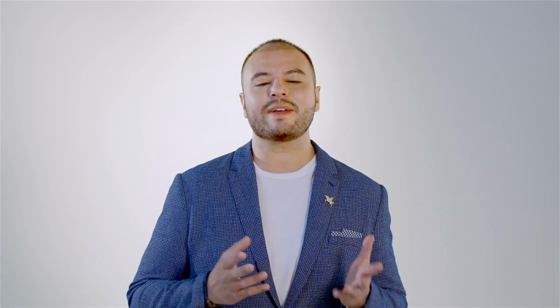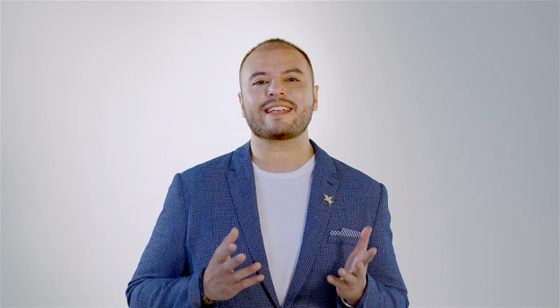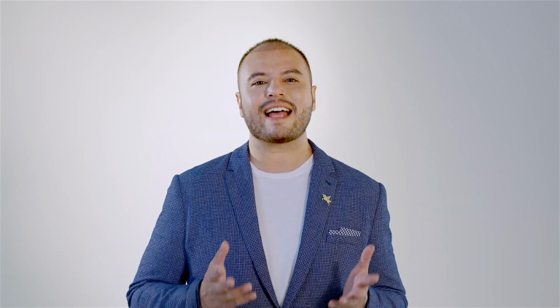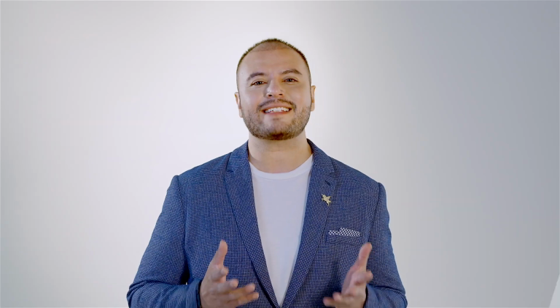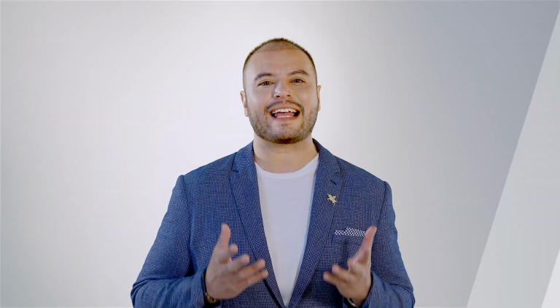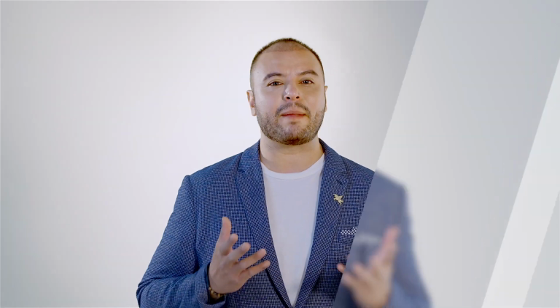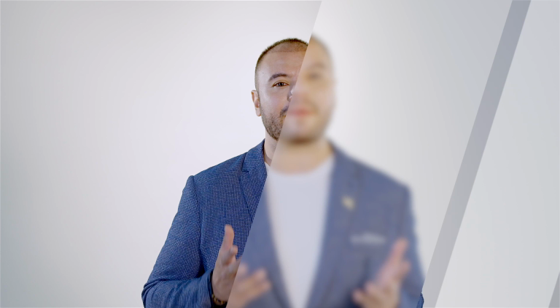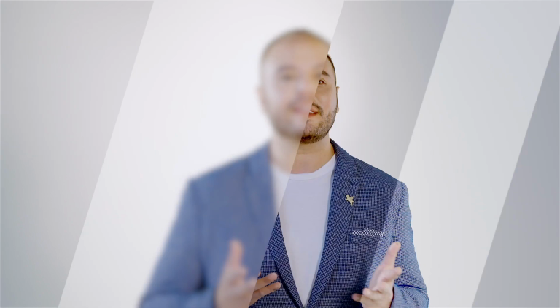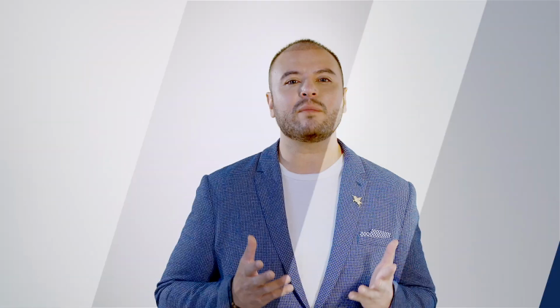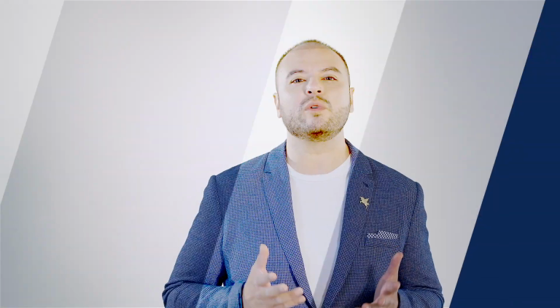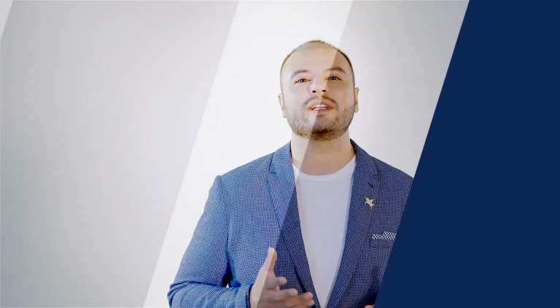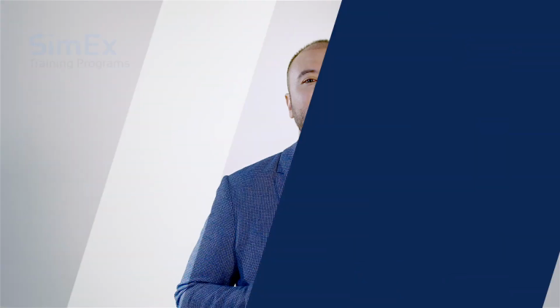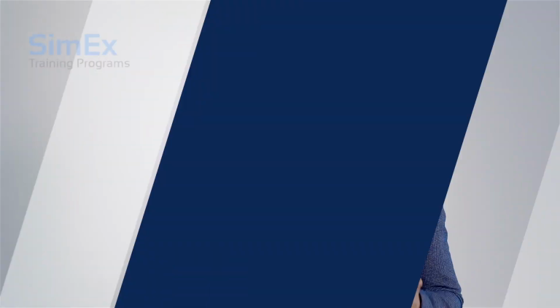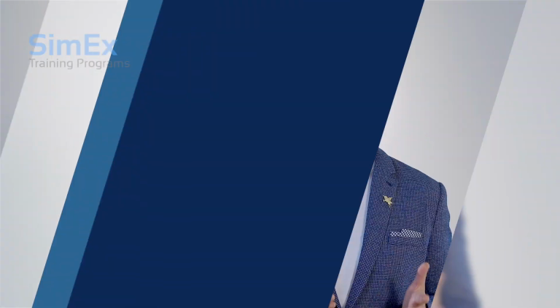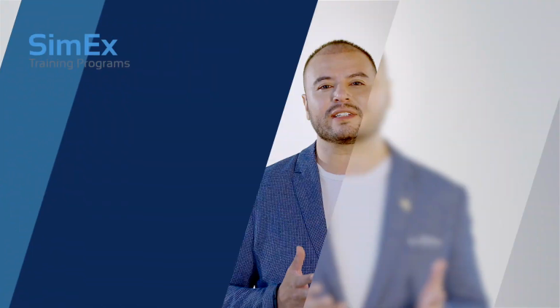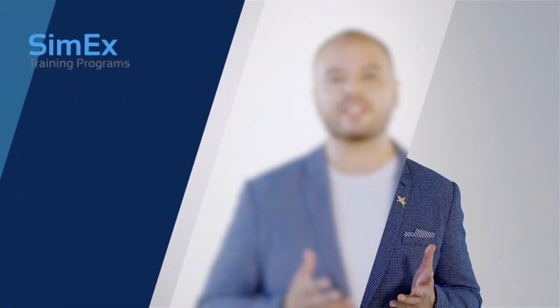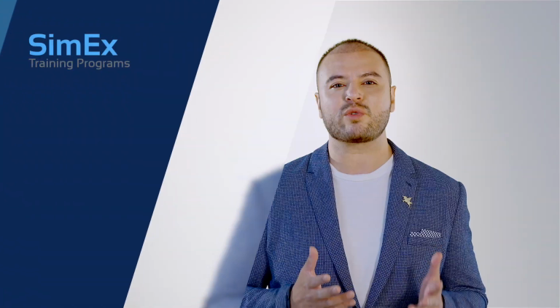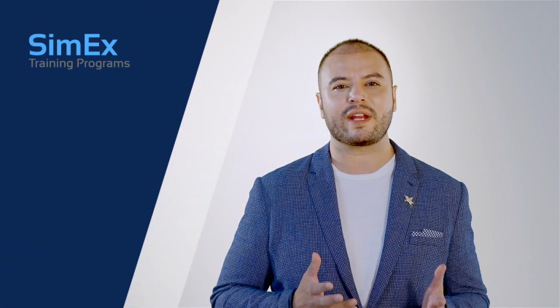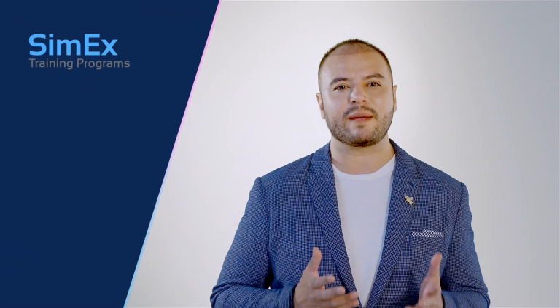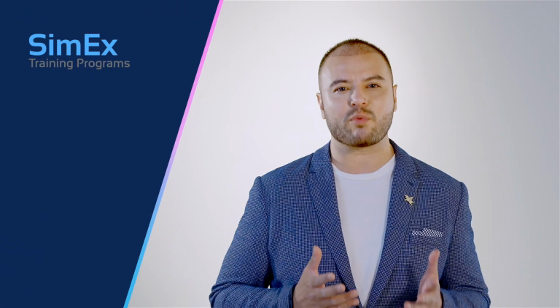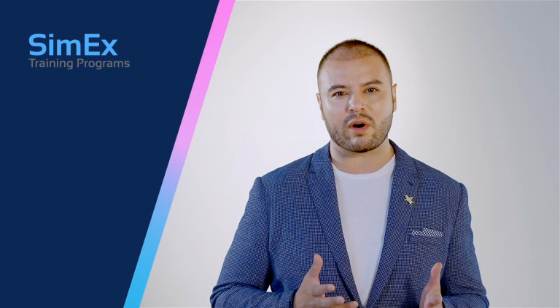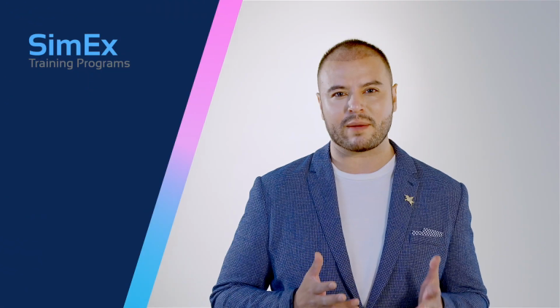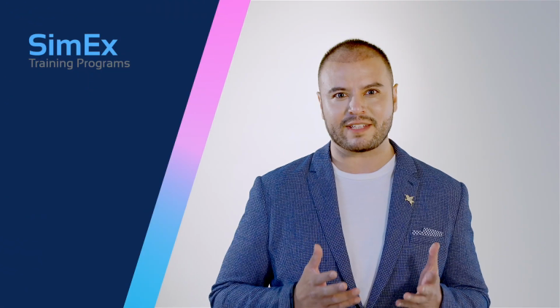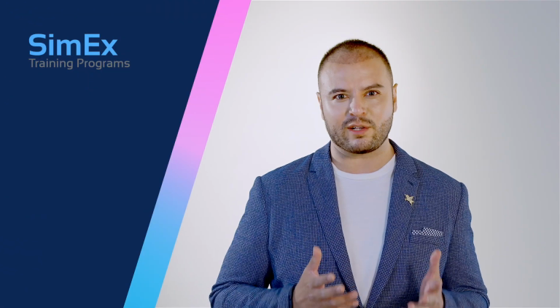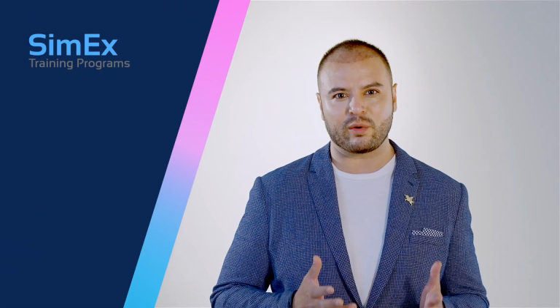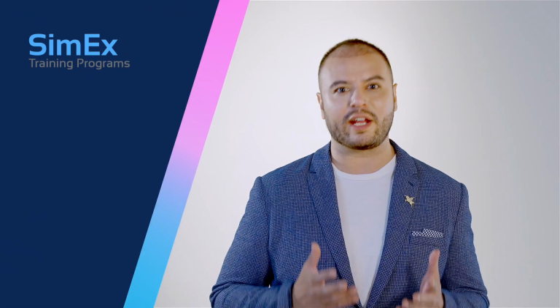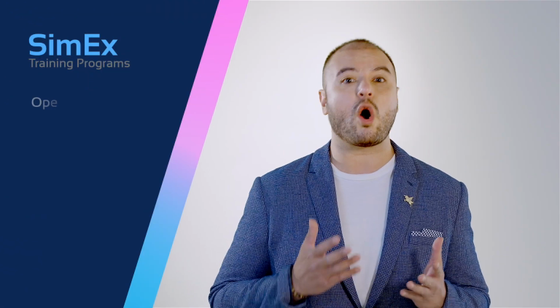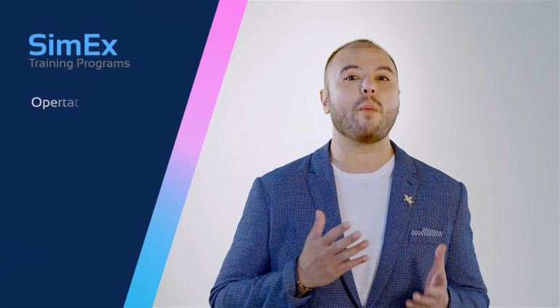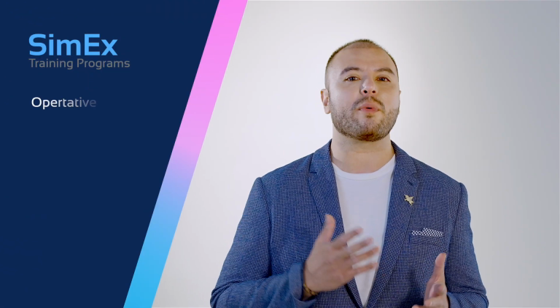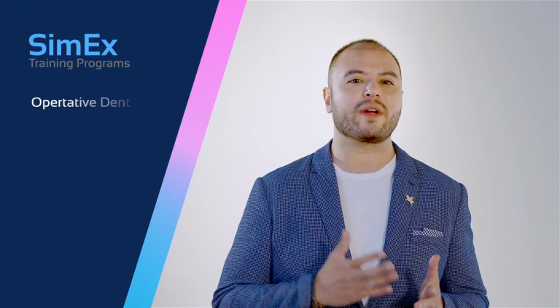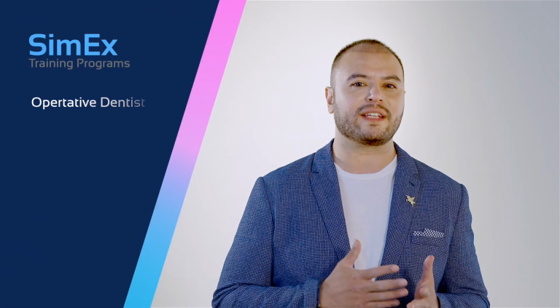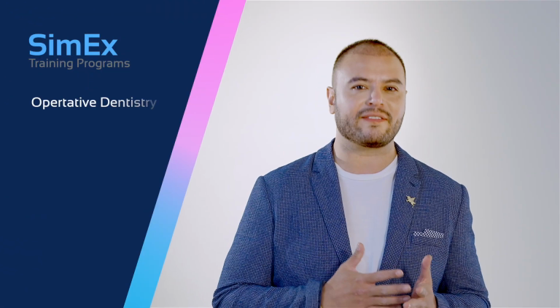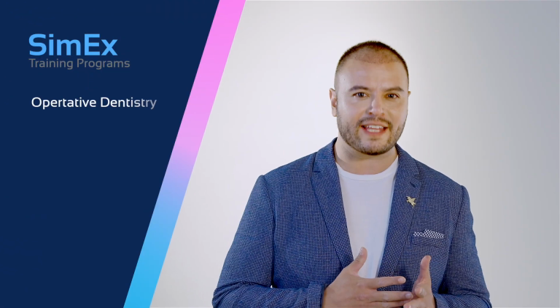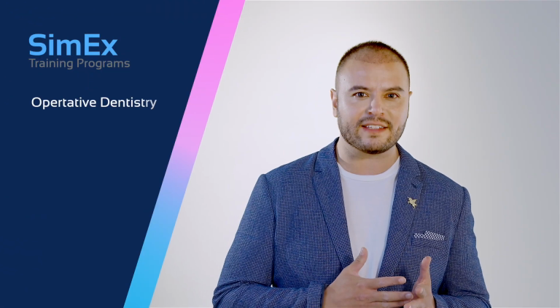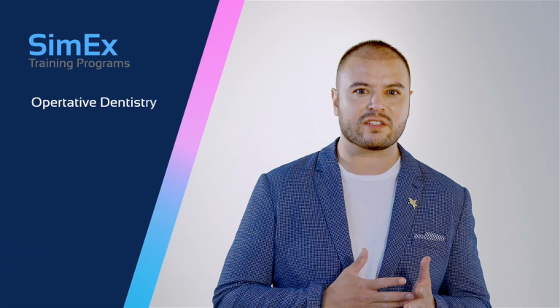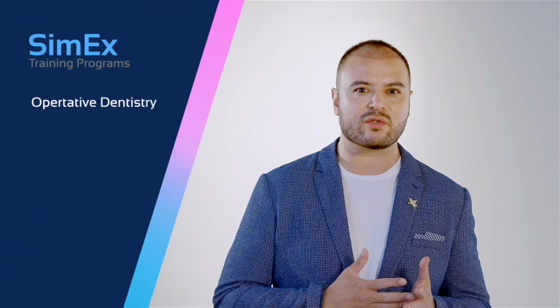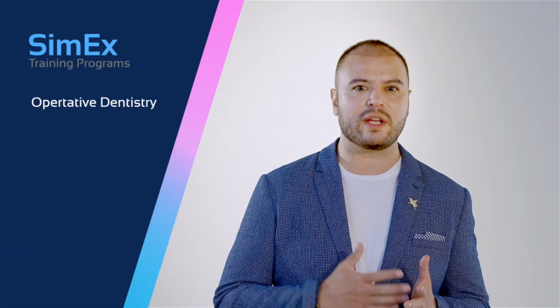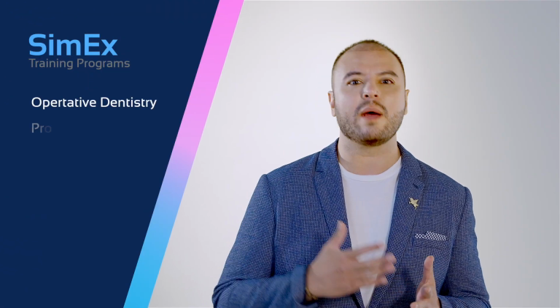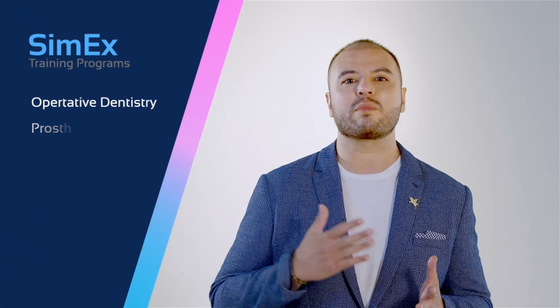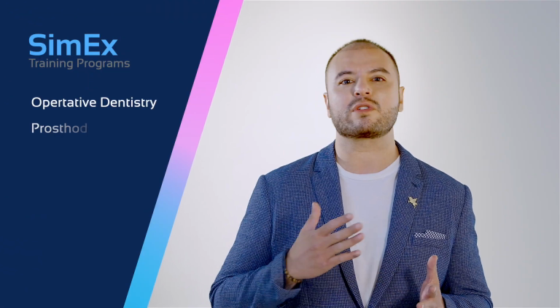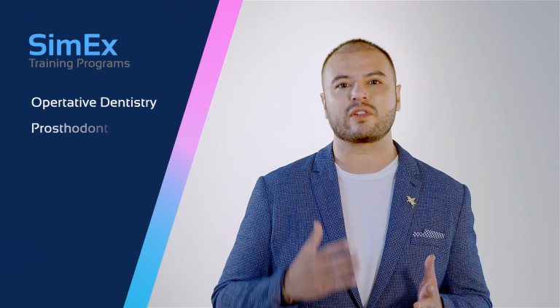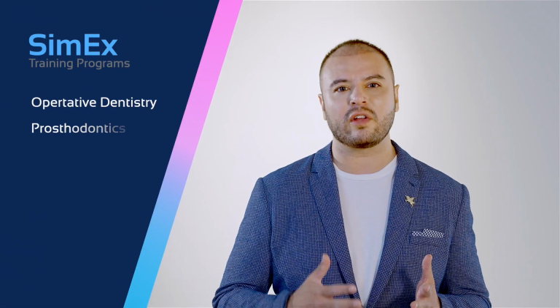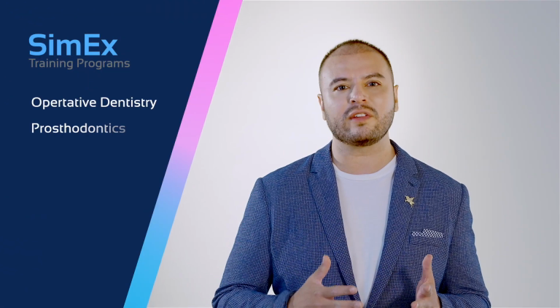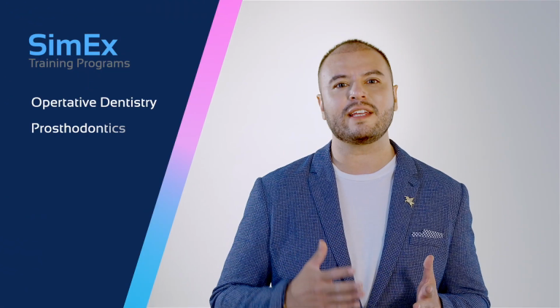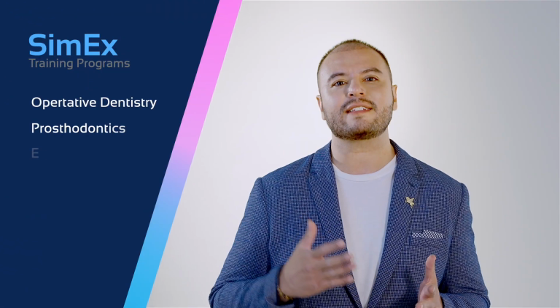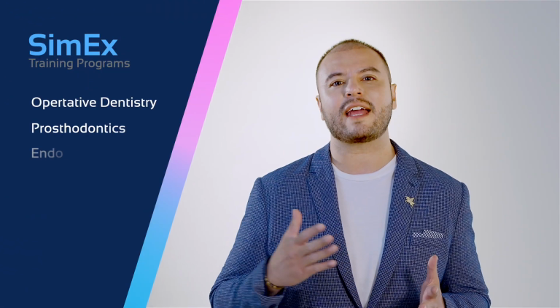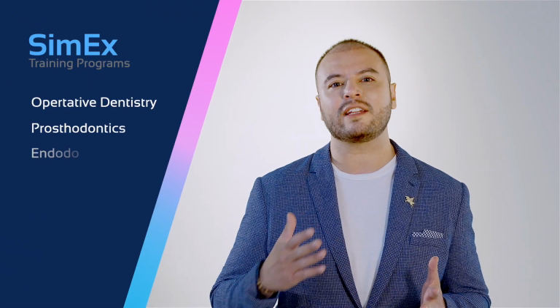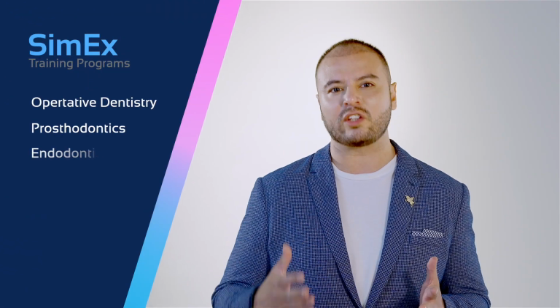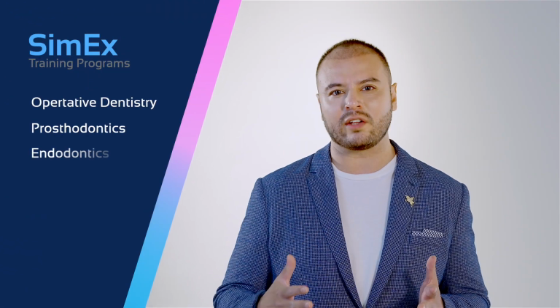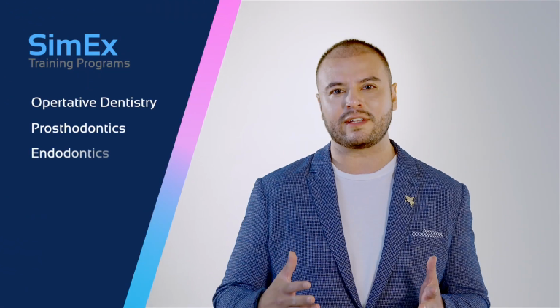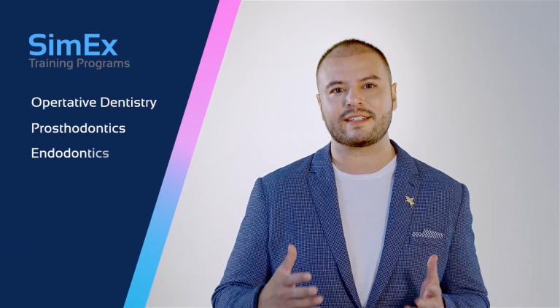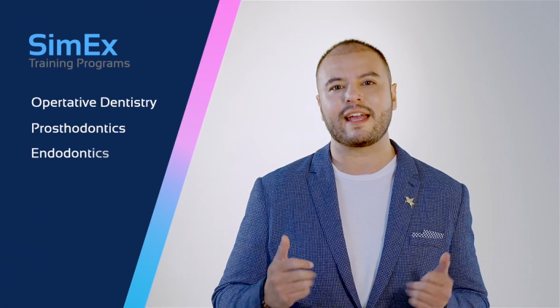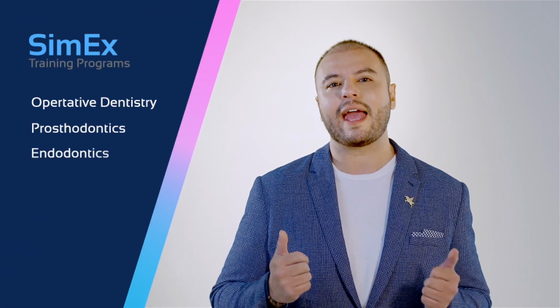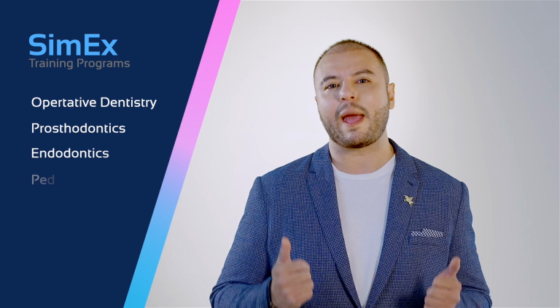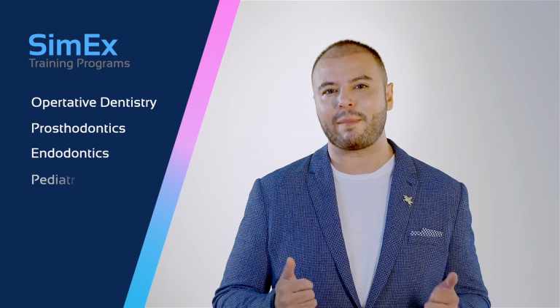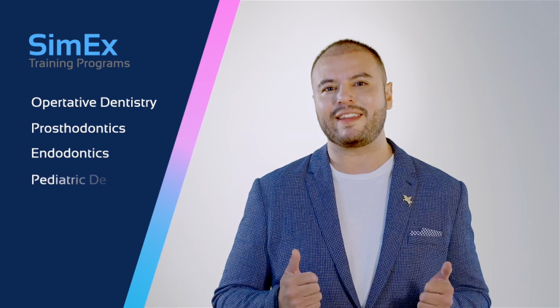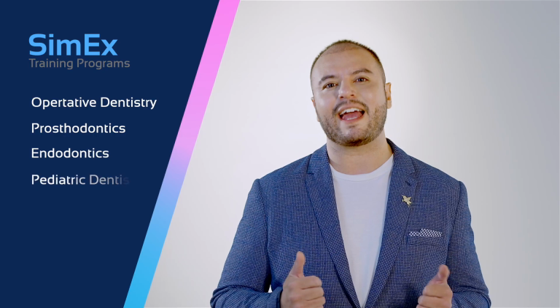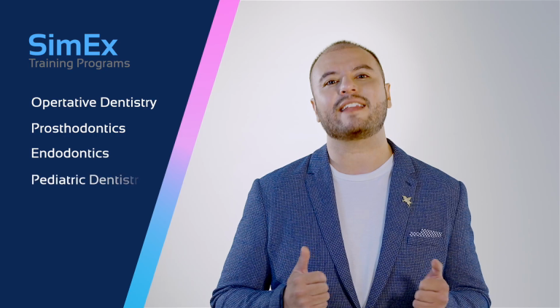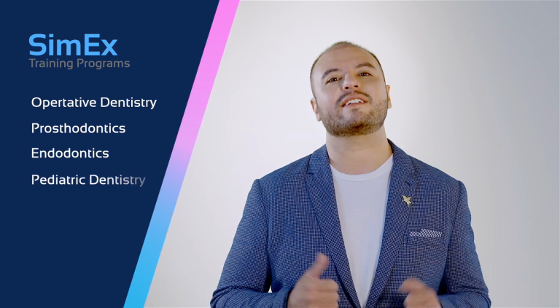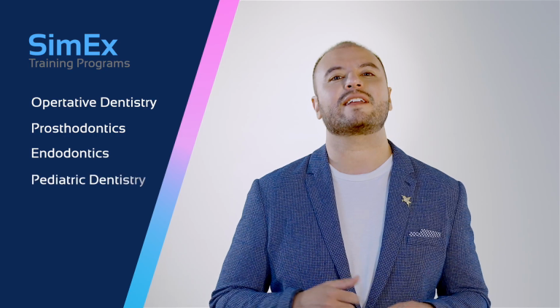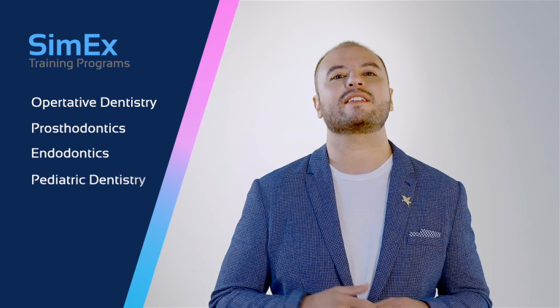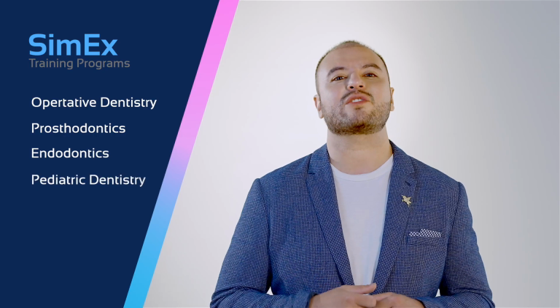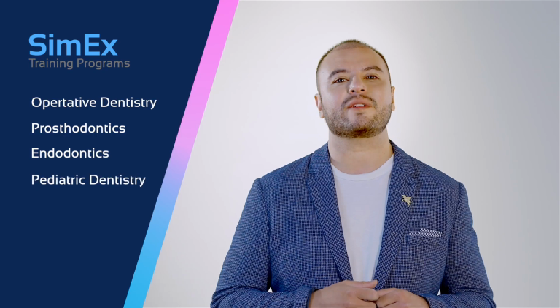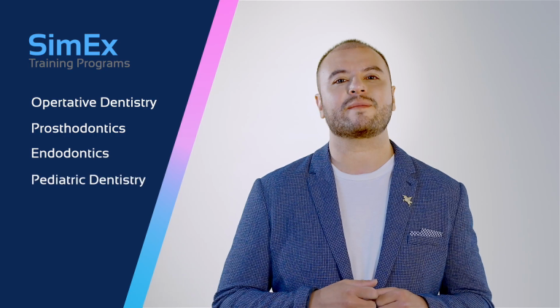Cimex has elemental multi-specialty training programs including operative dentistry, prosthodontics, endodontics, and pediatric dentistry.